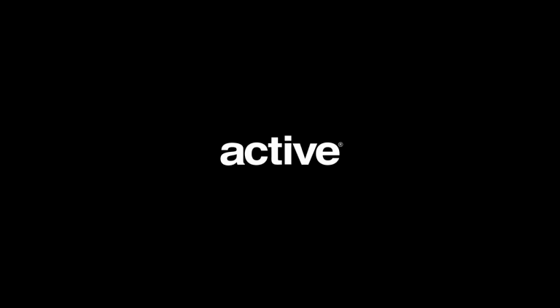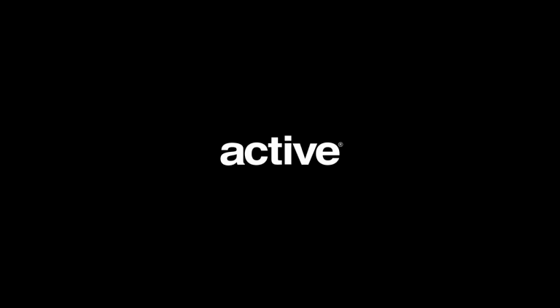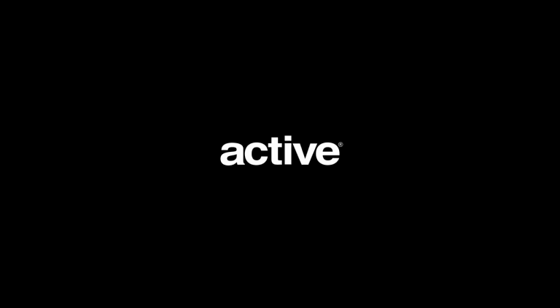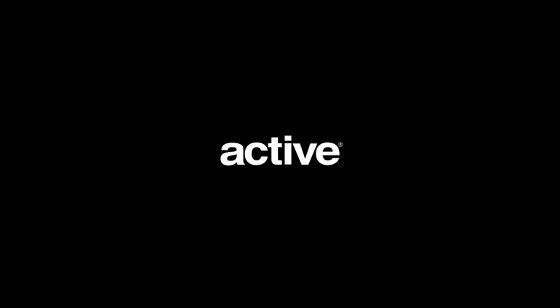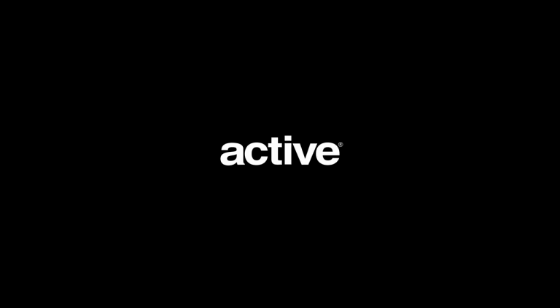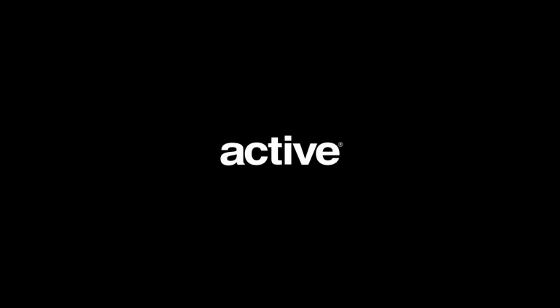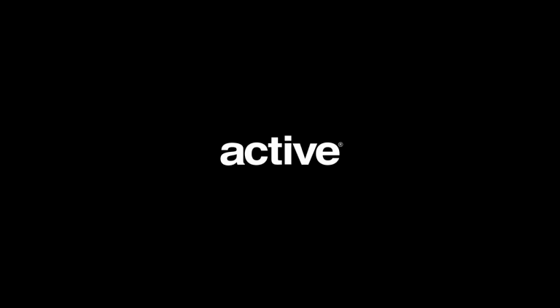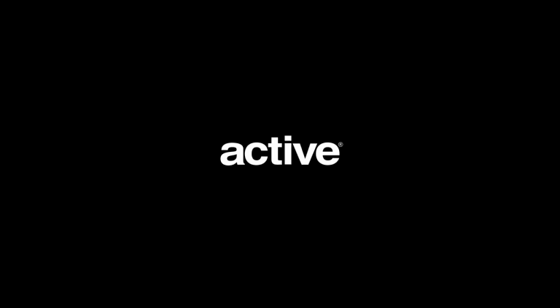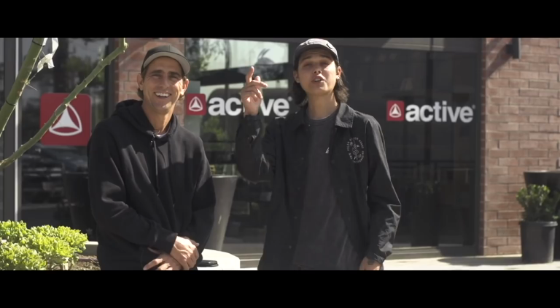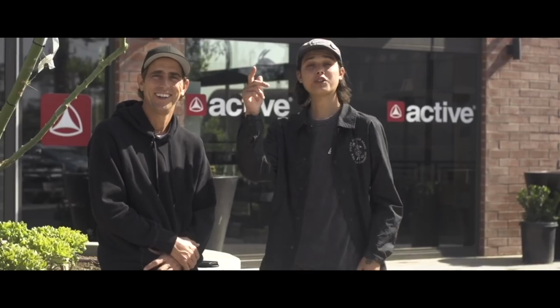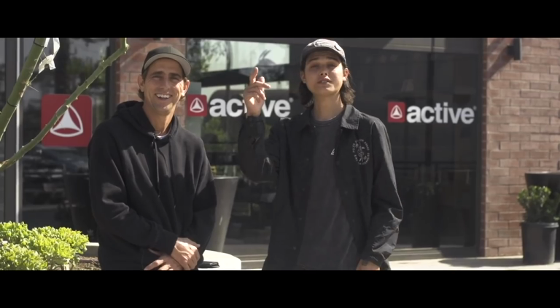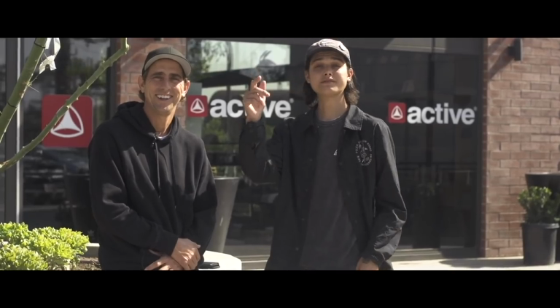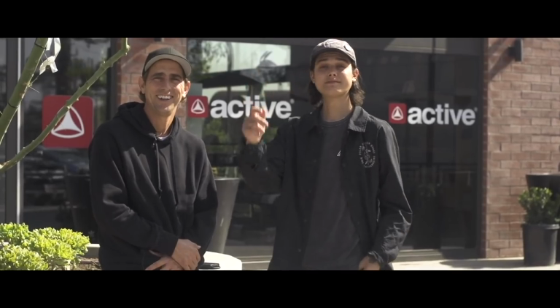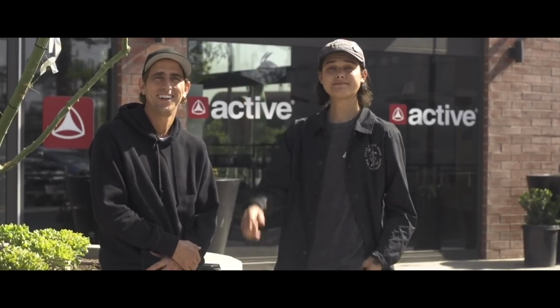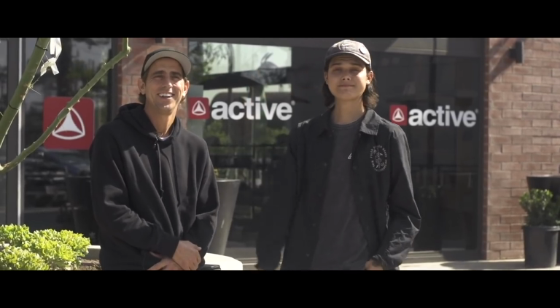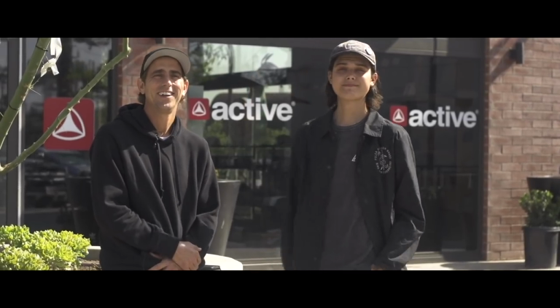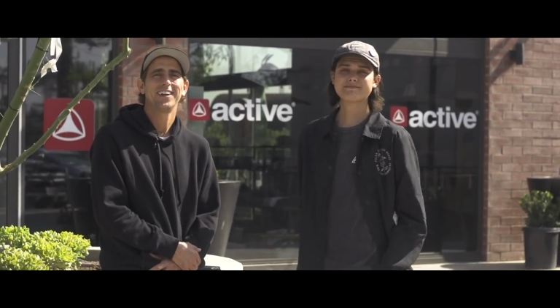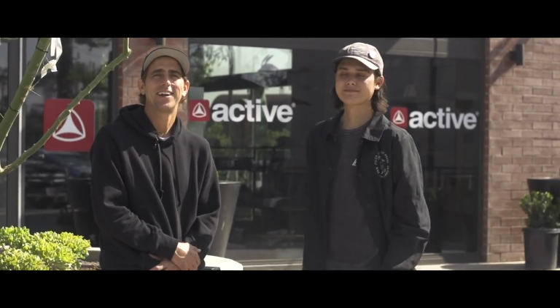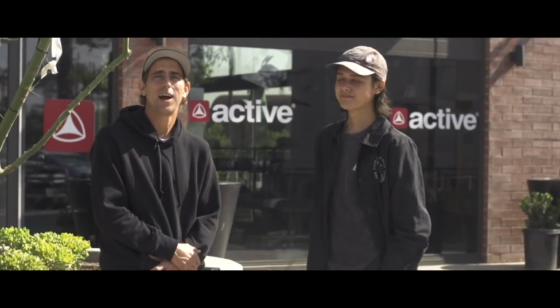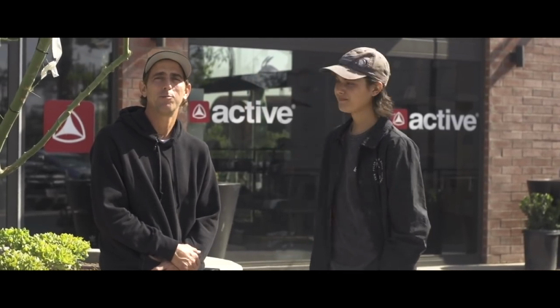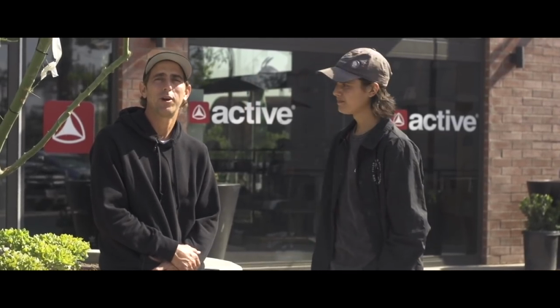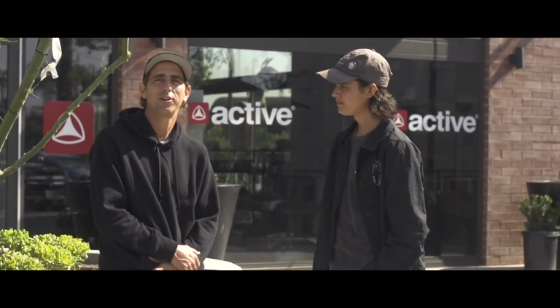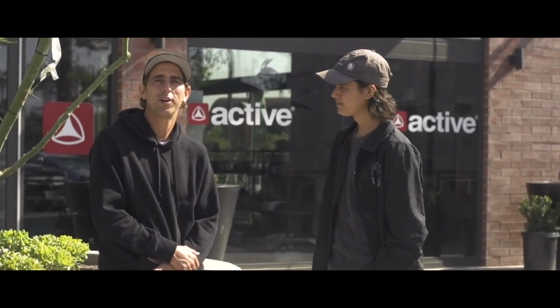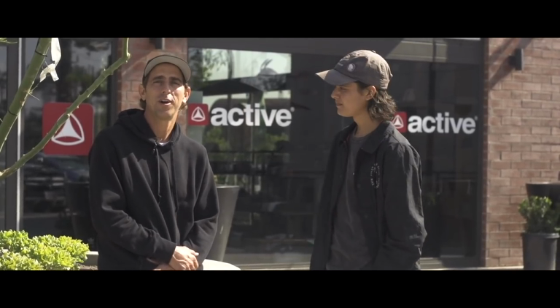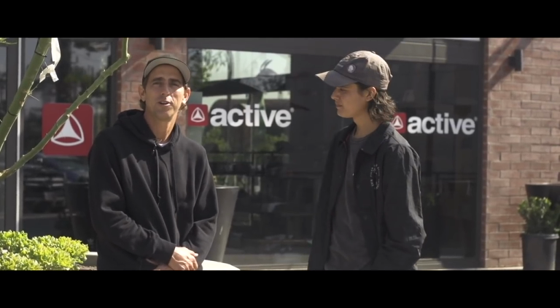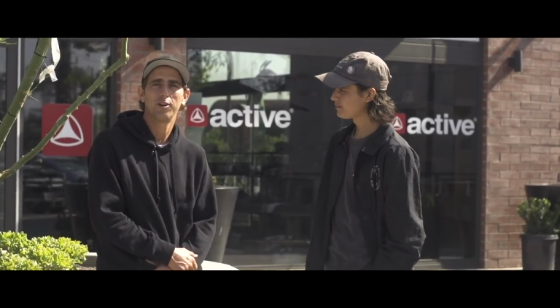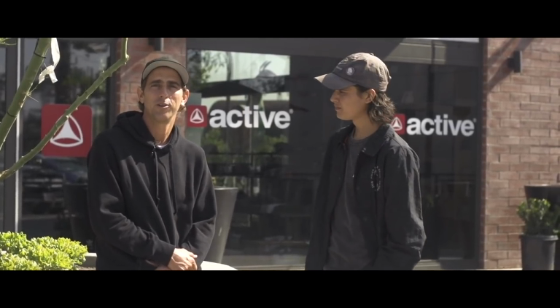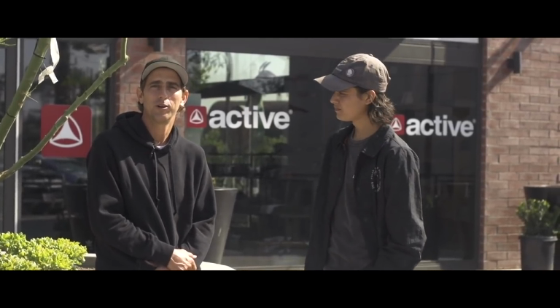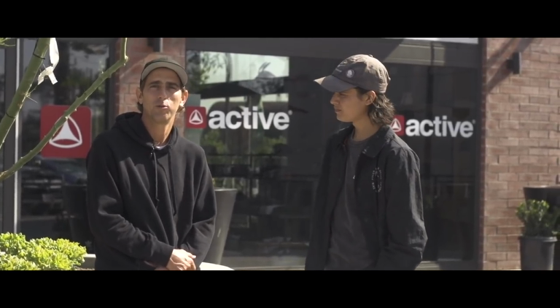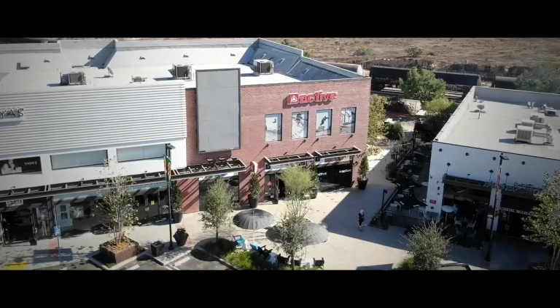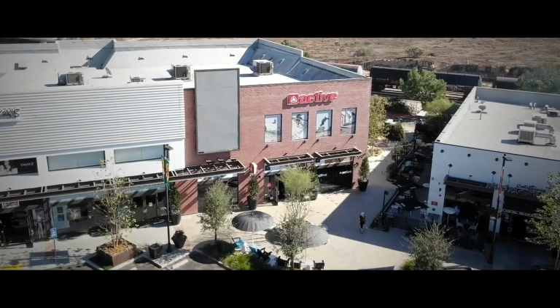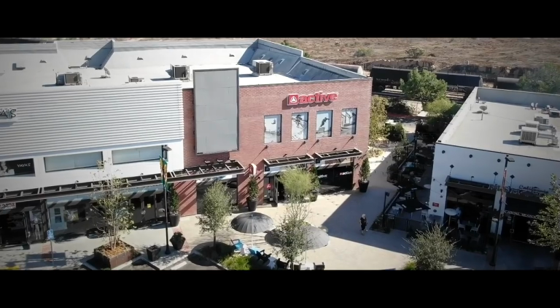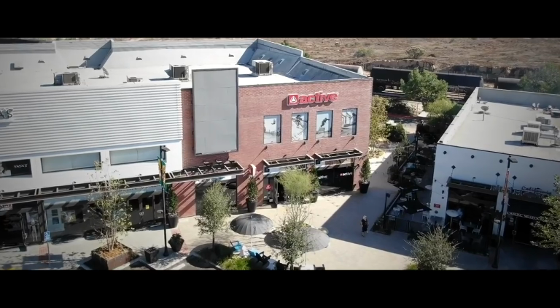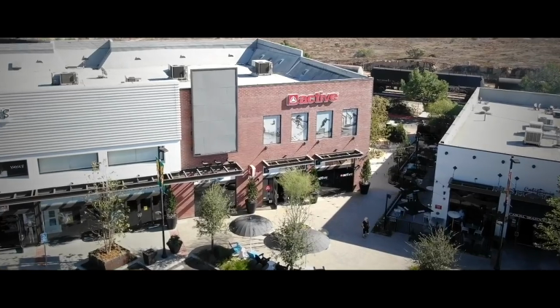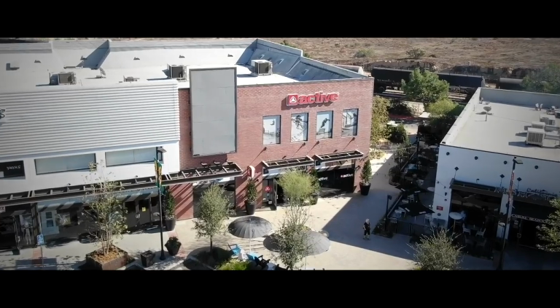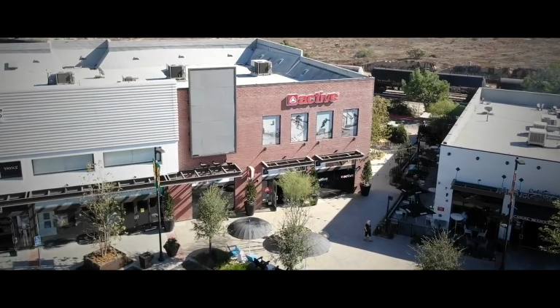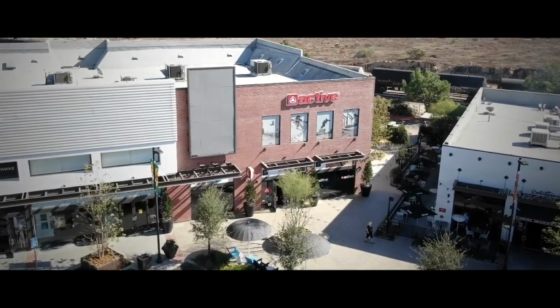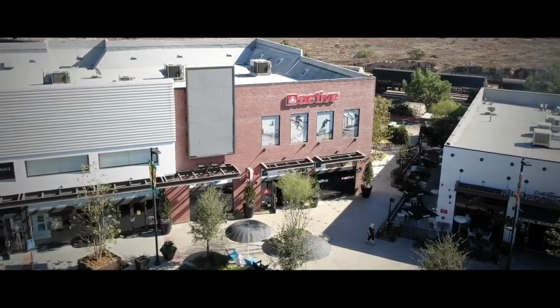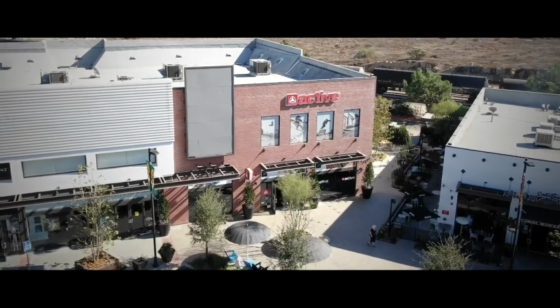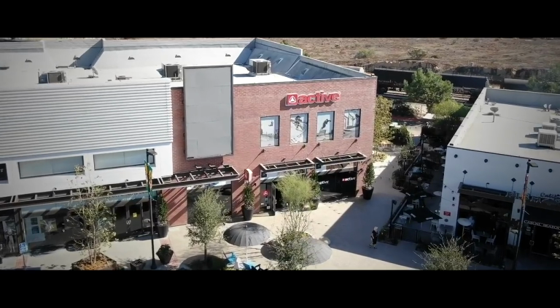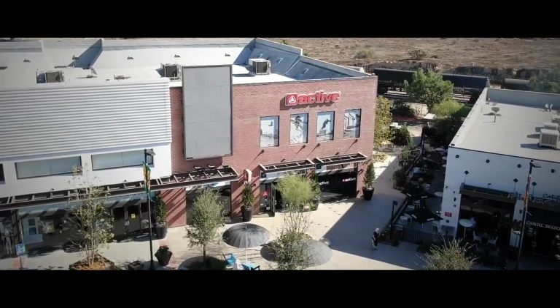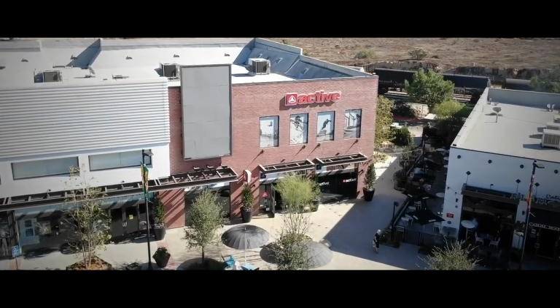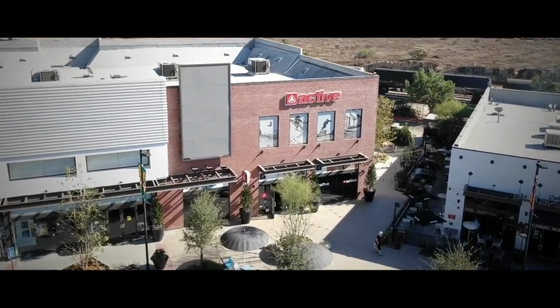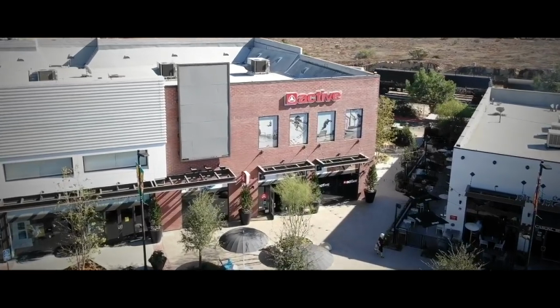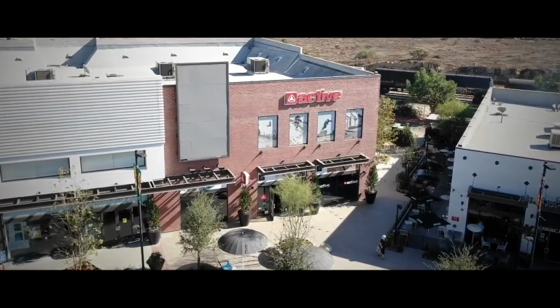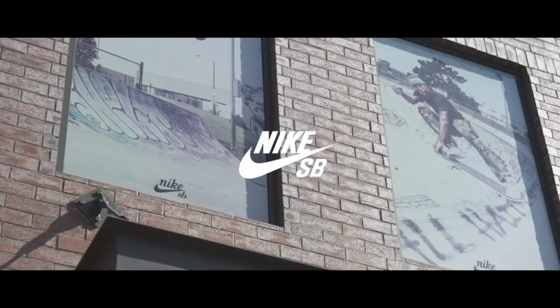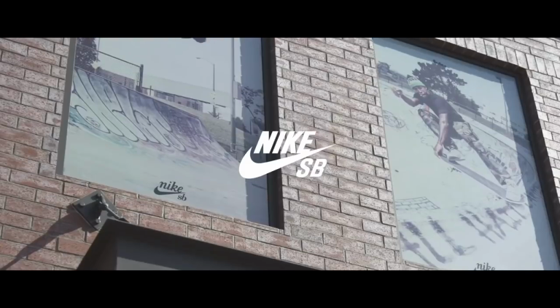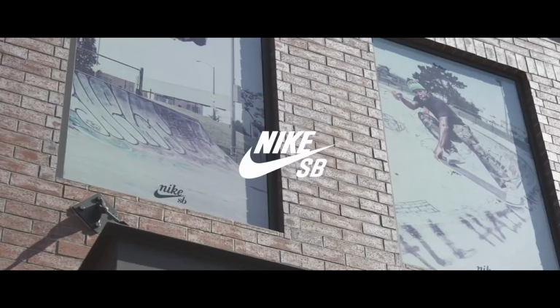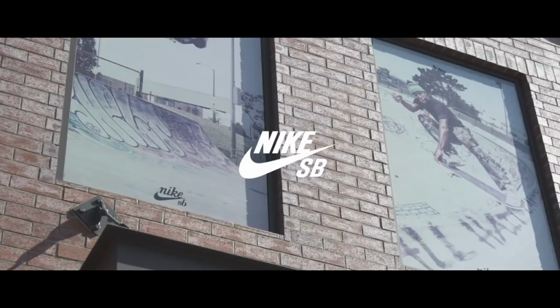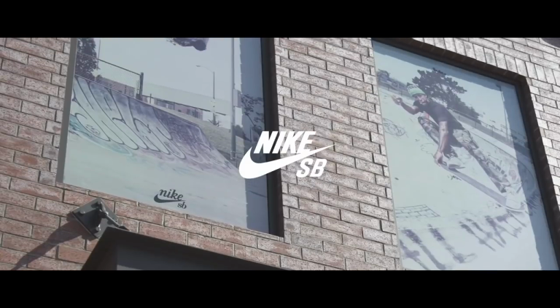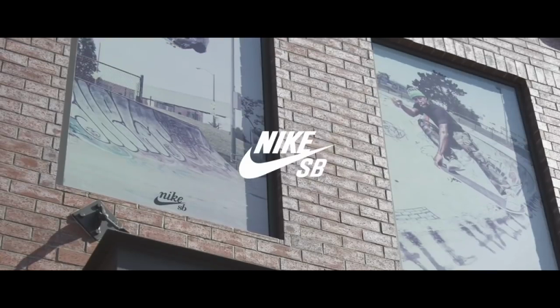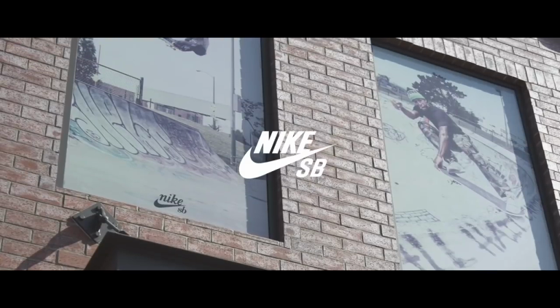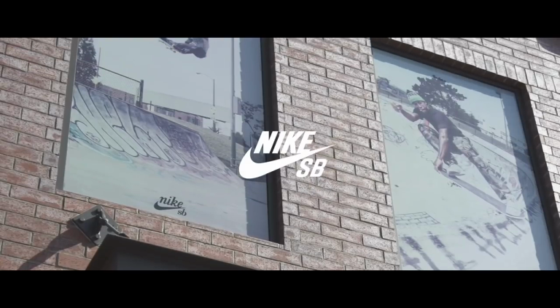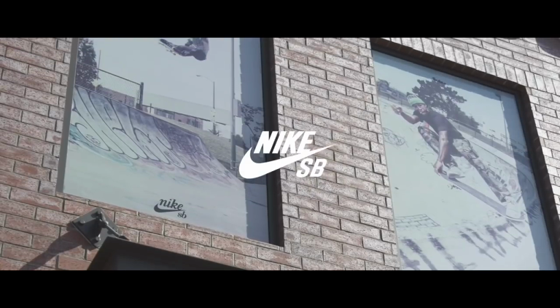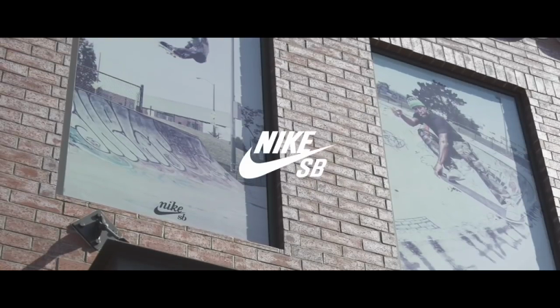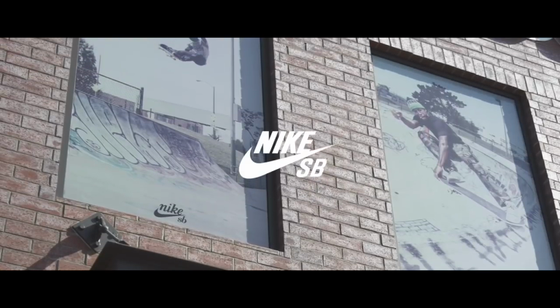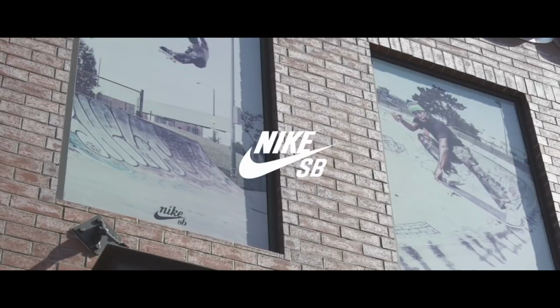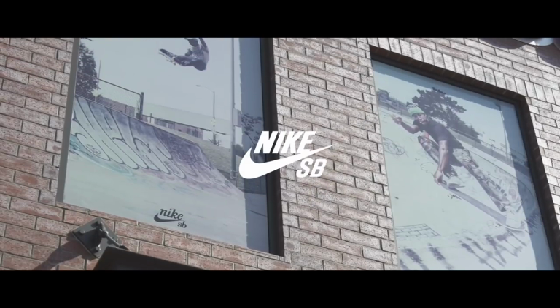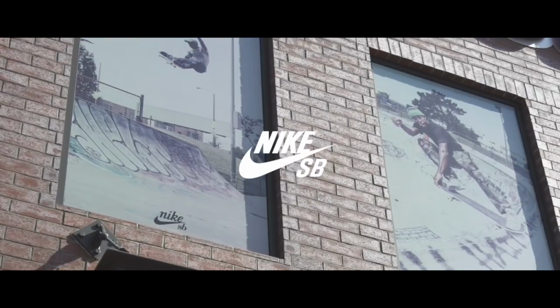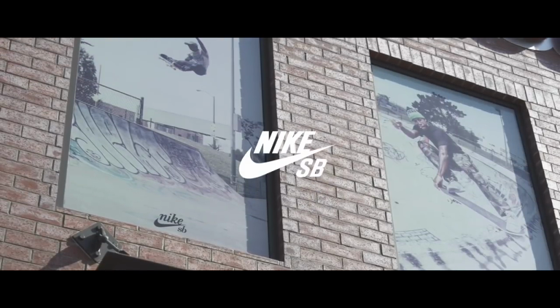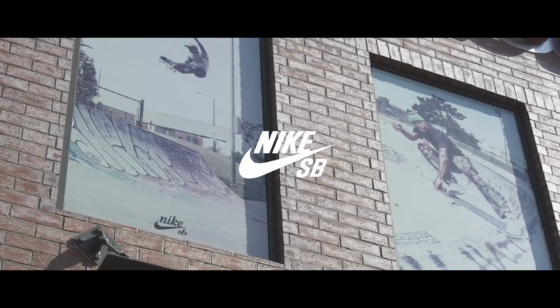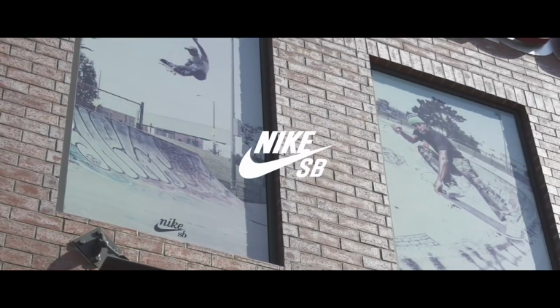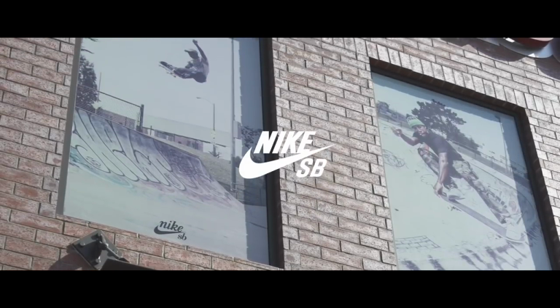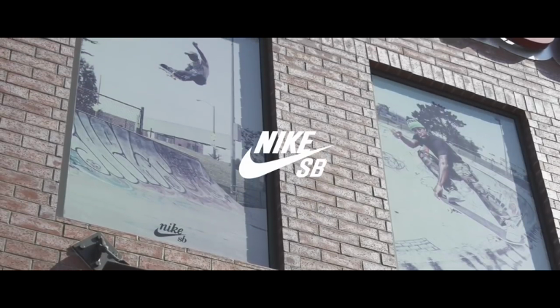Hey, what's up? It's Trevor Colton and Guy Mariano. We're over at Active El Segundo, and we're going to check out the Nike SB collection.